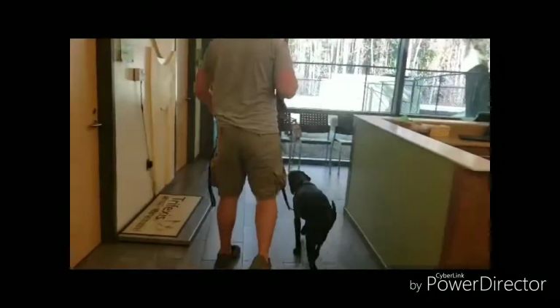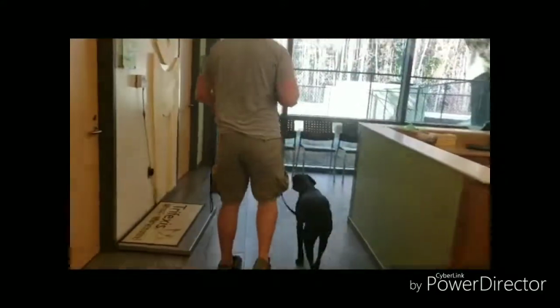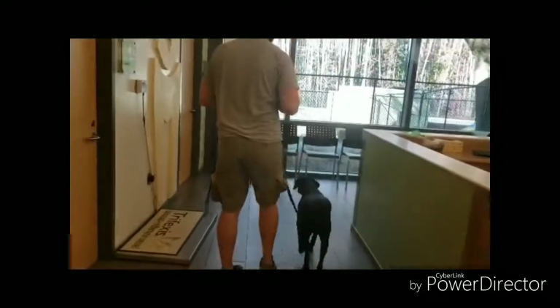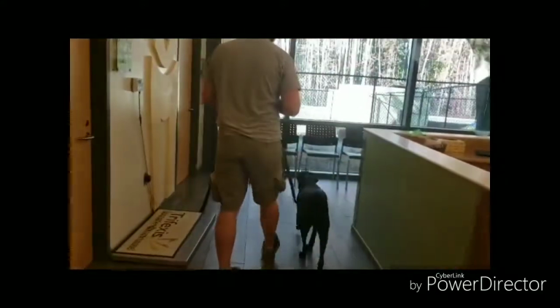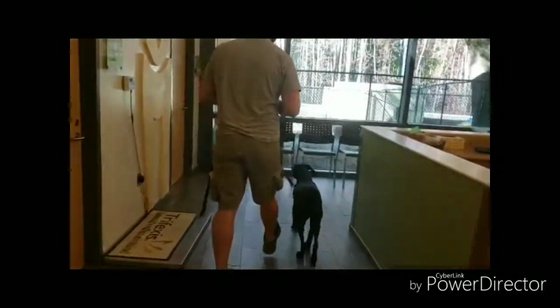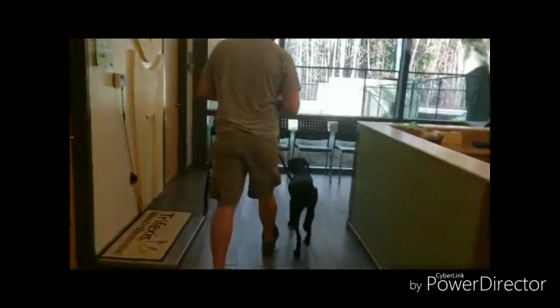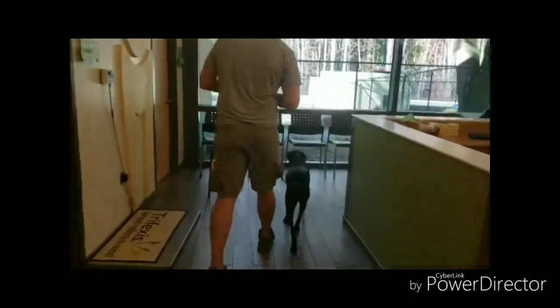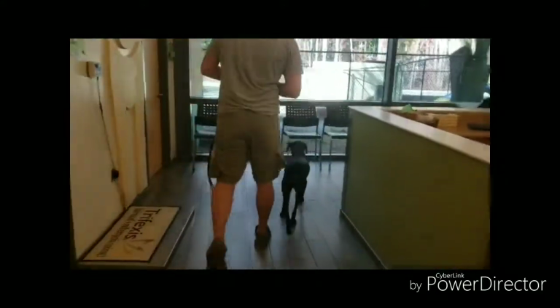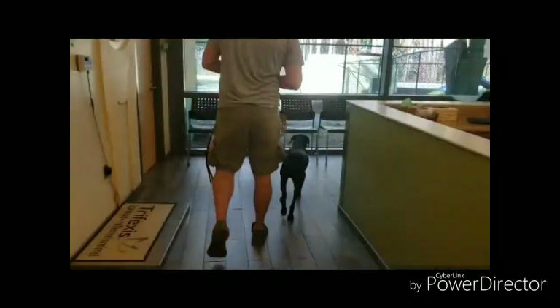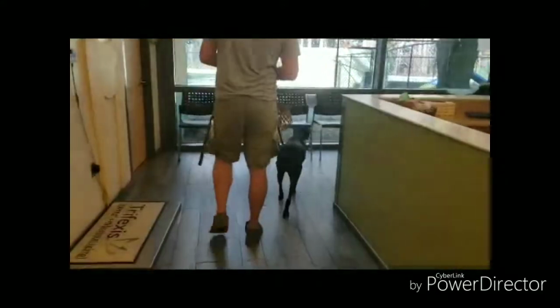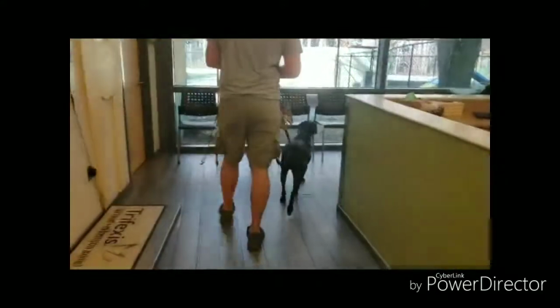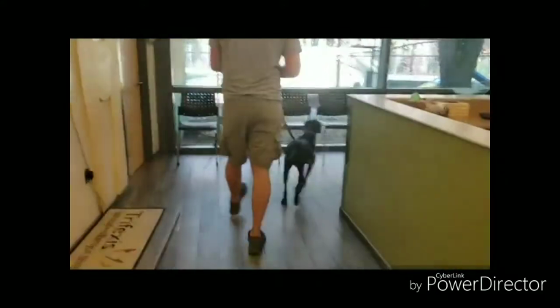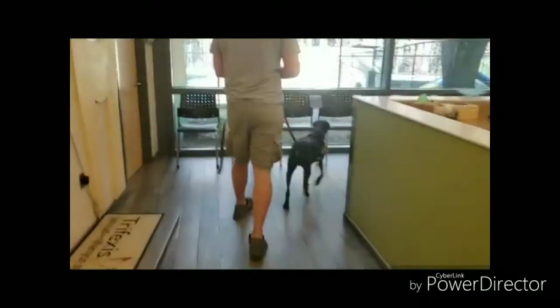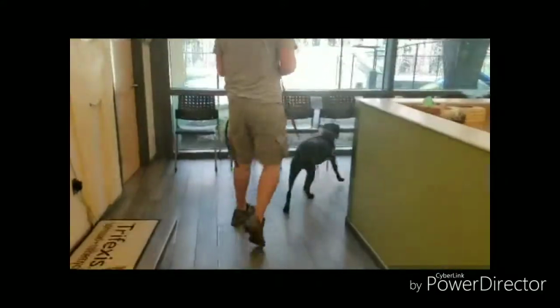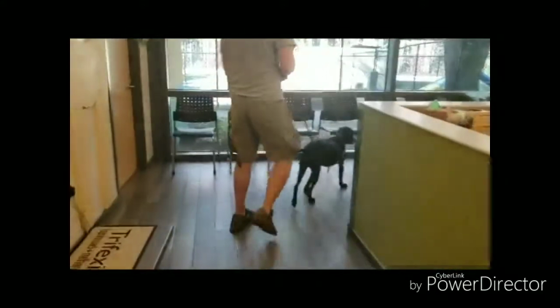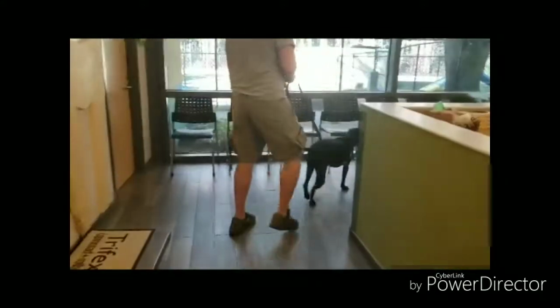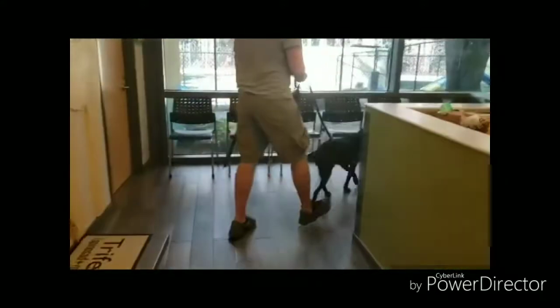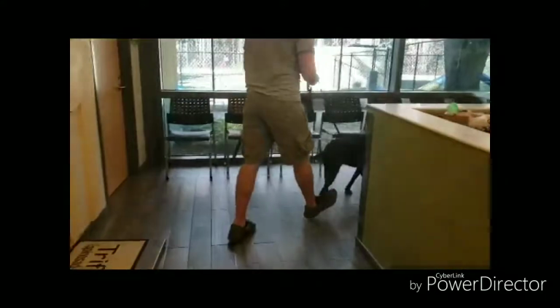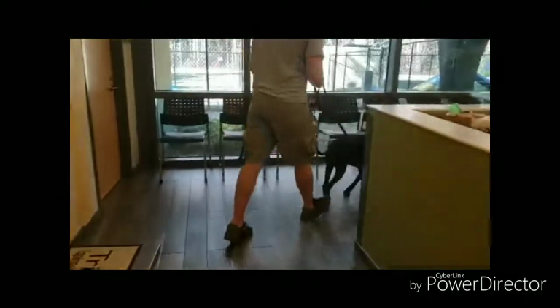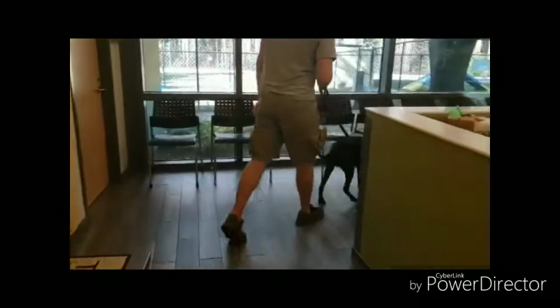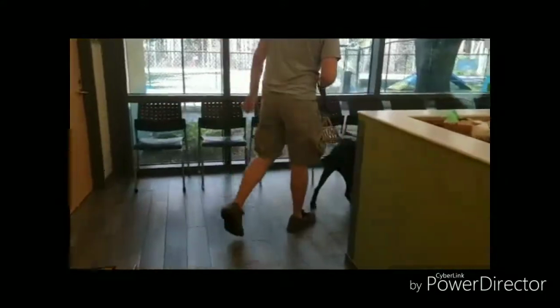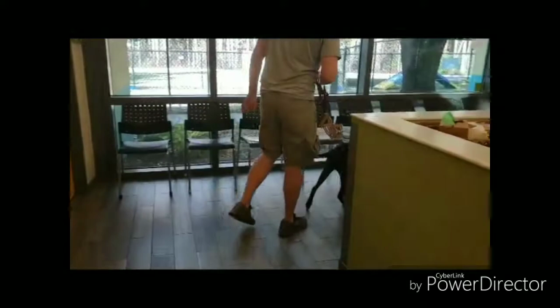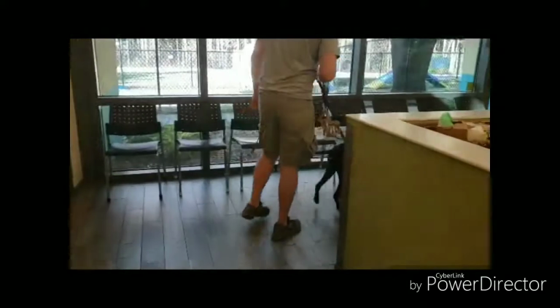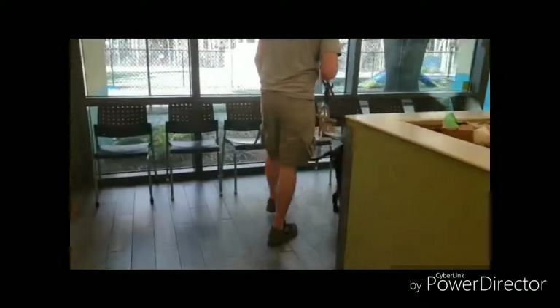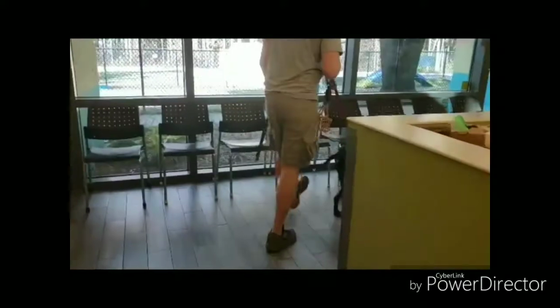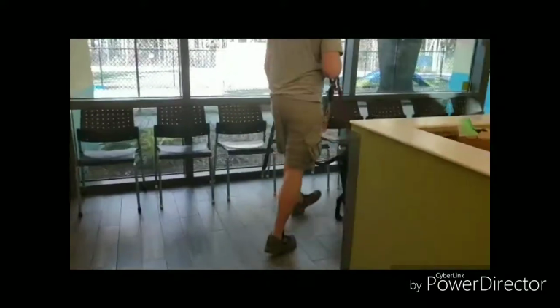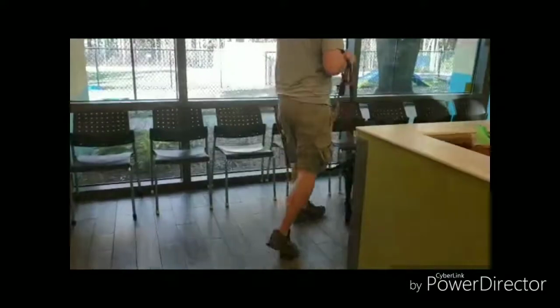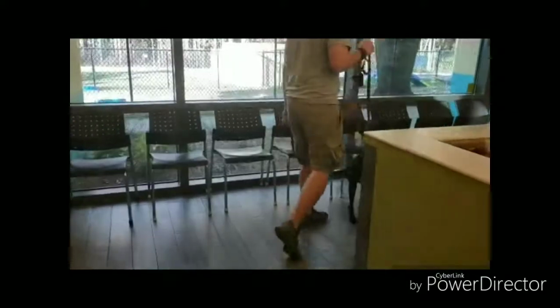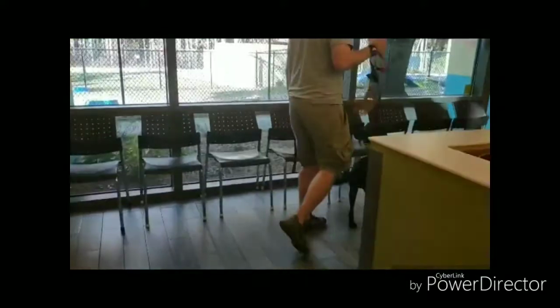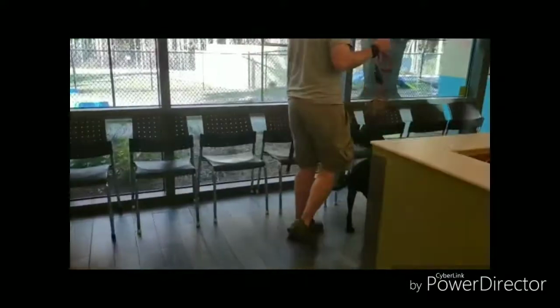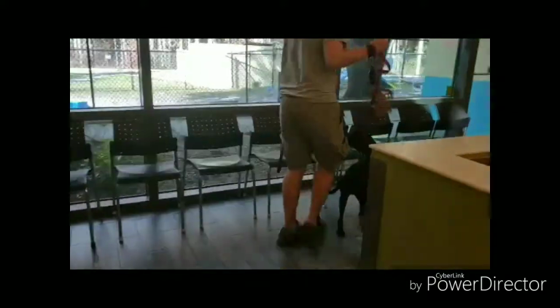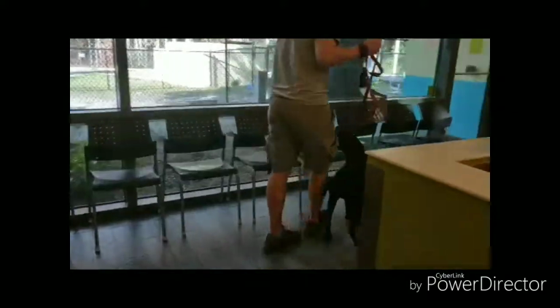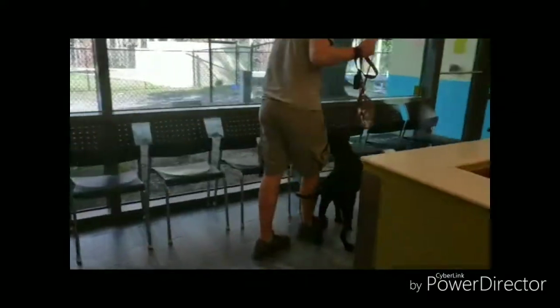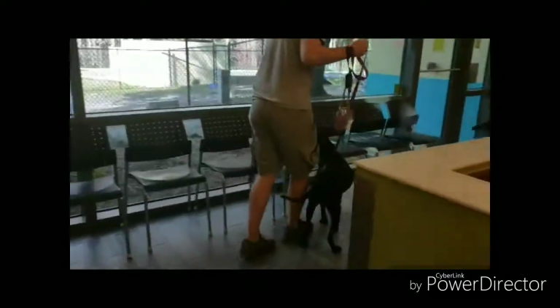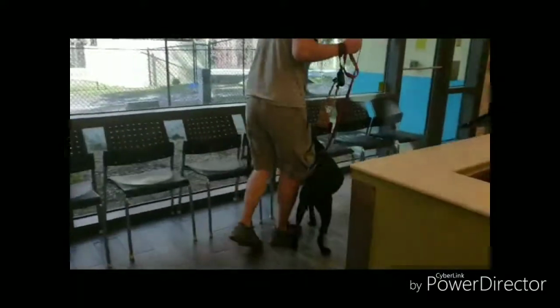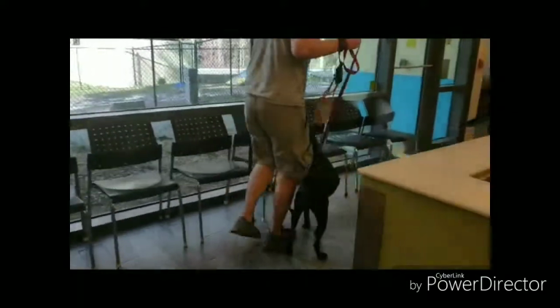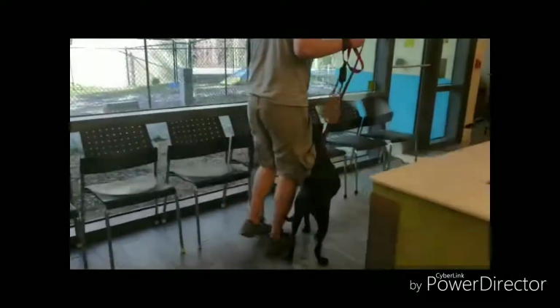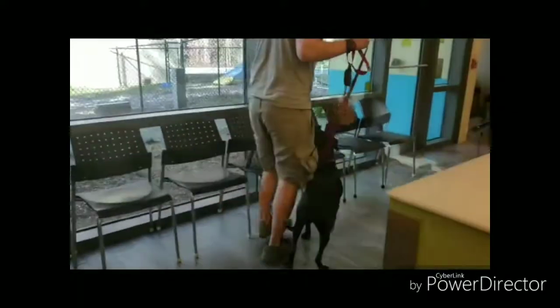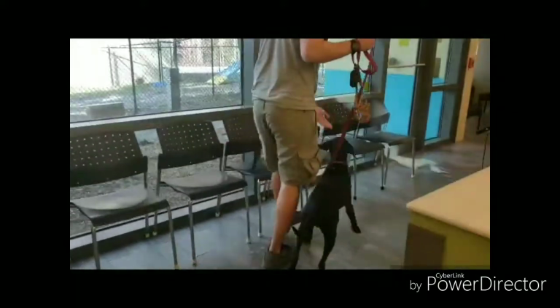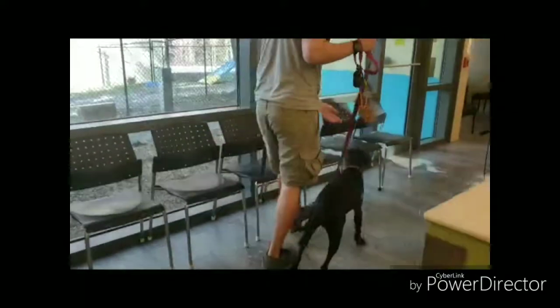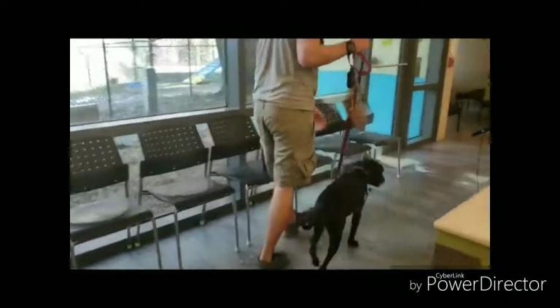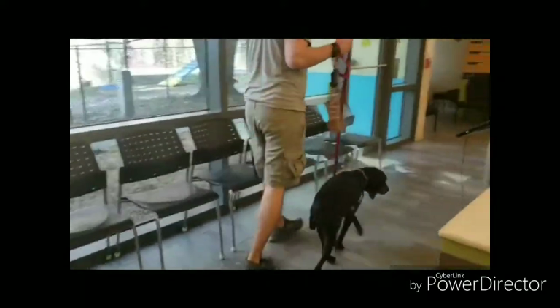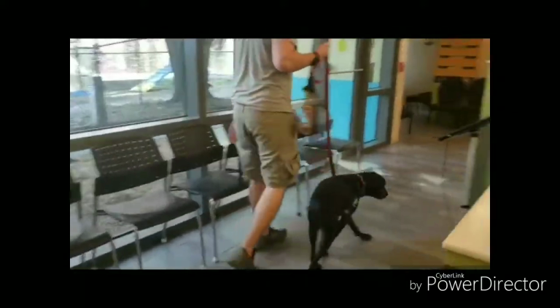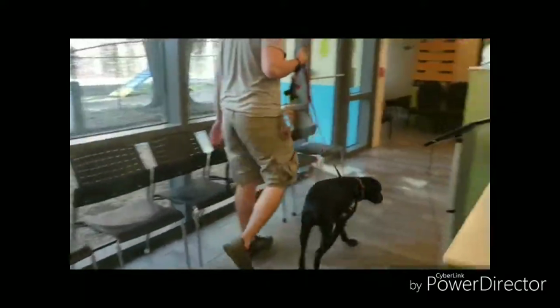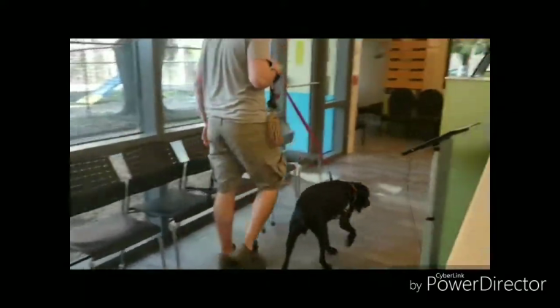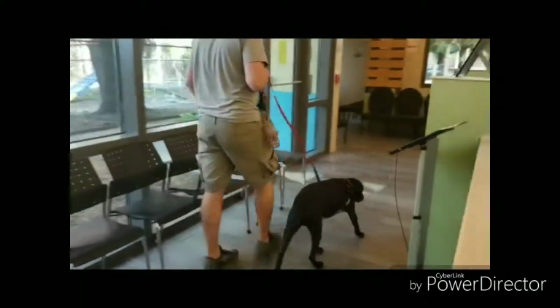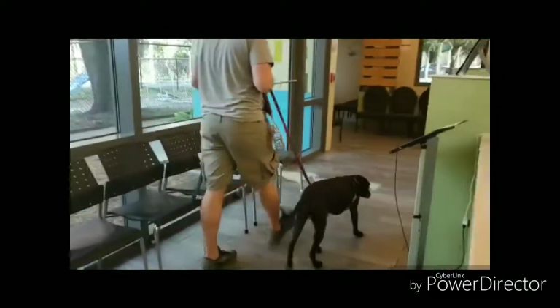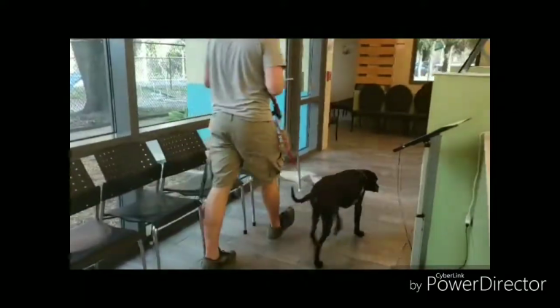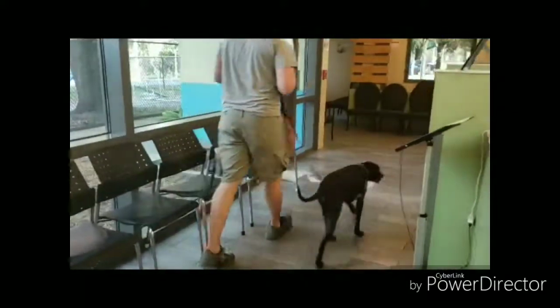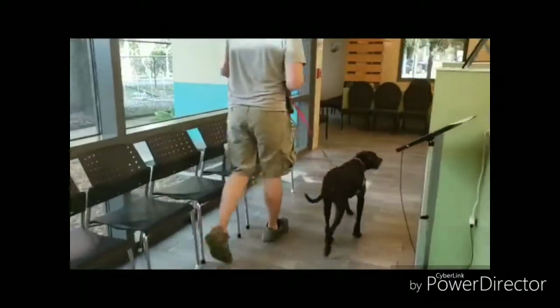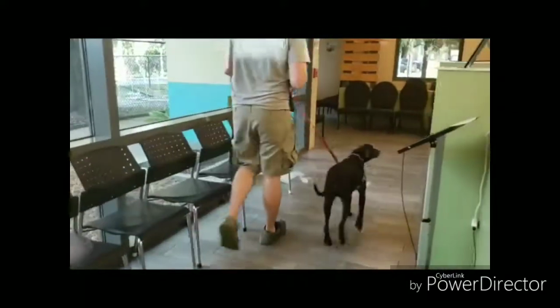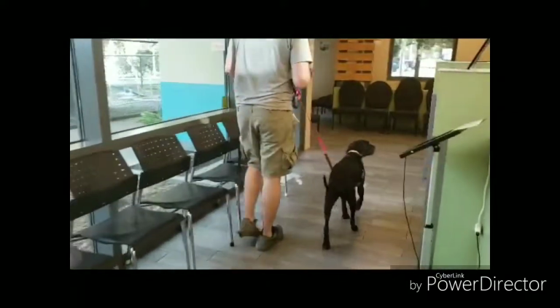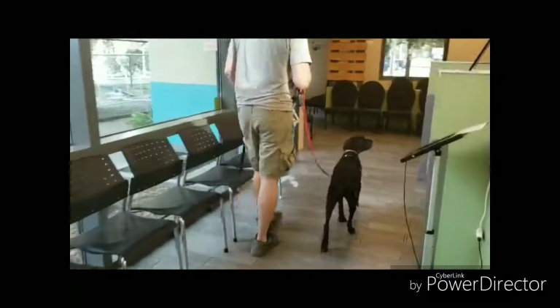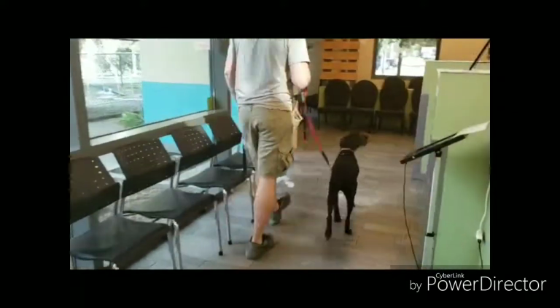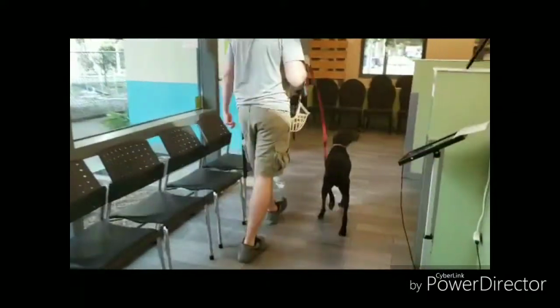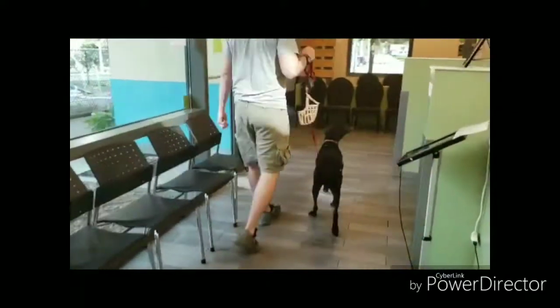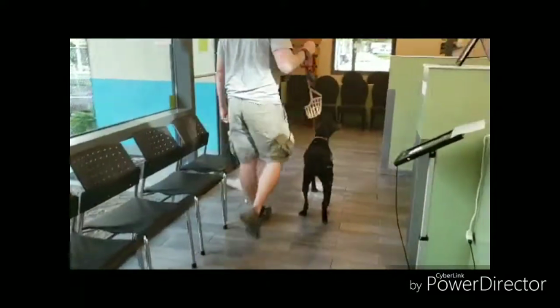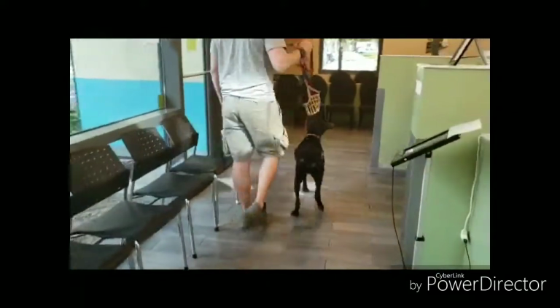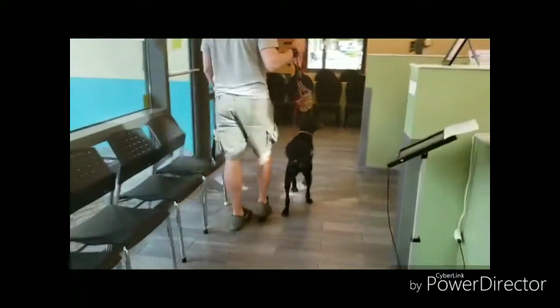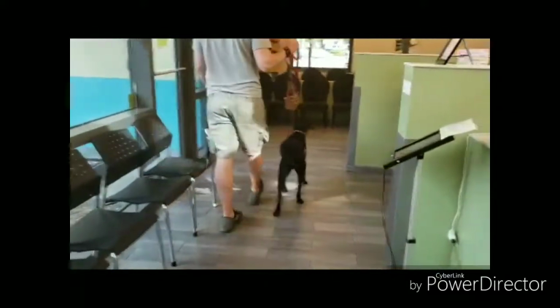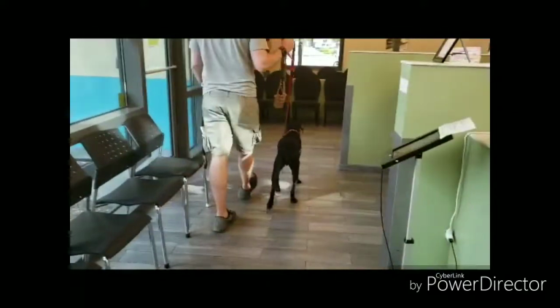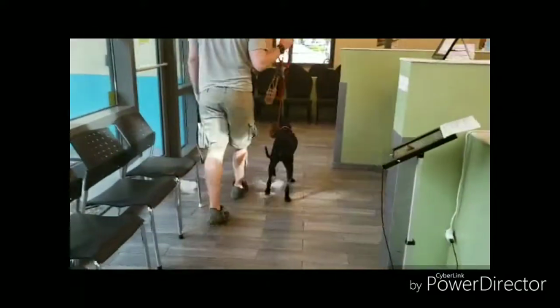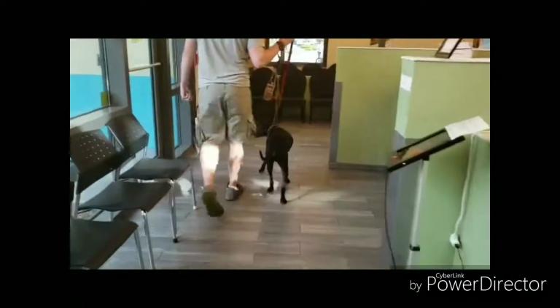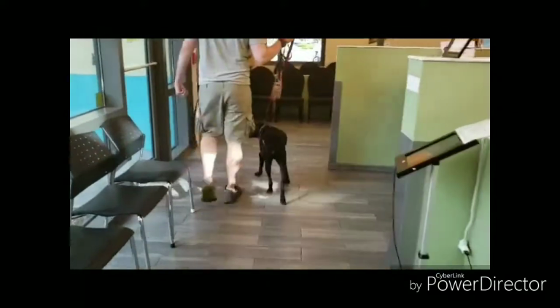If you have questions about working with your dog at the vet, email our behavior department at behavior@jackshumane.org.